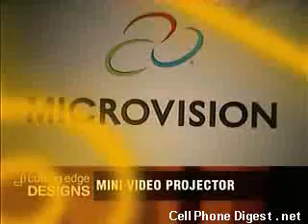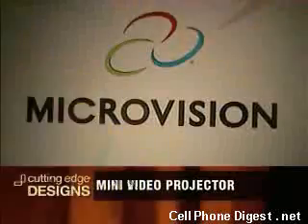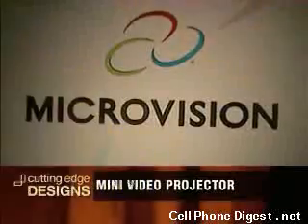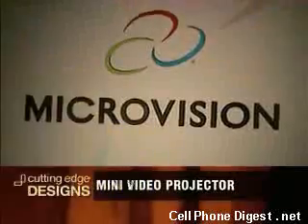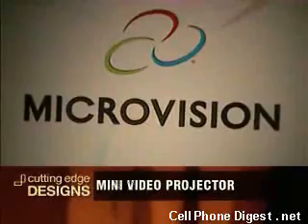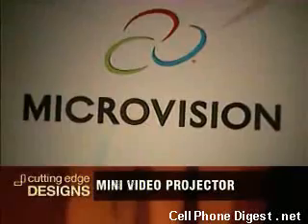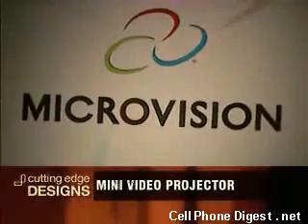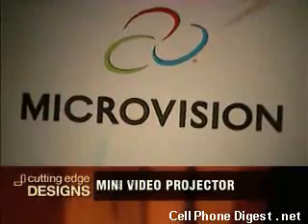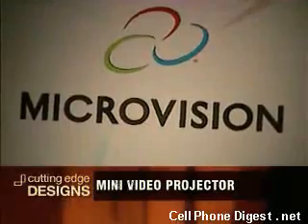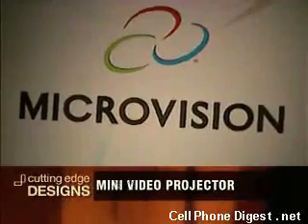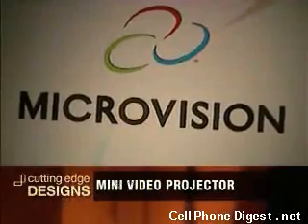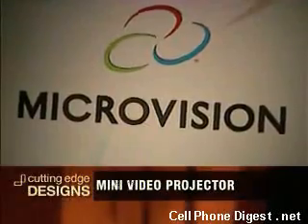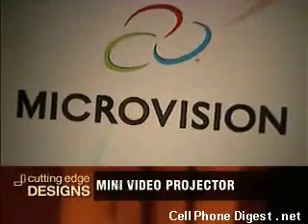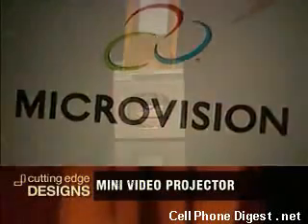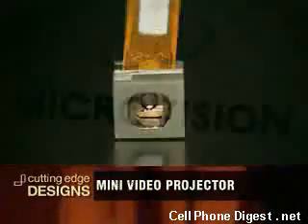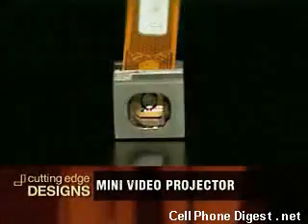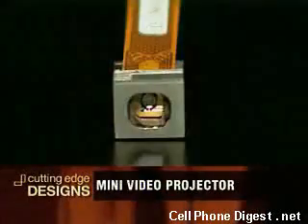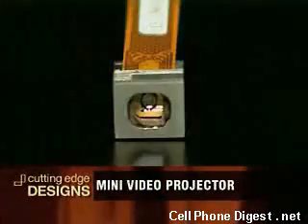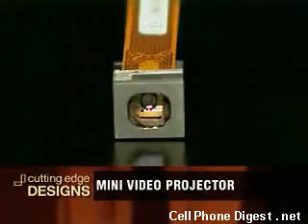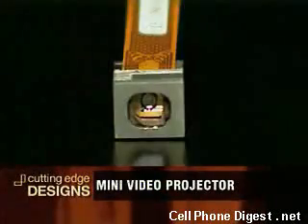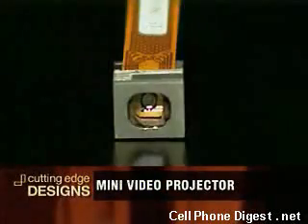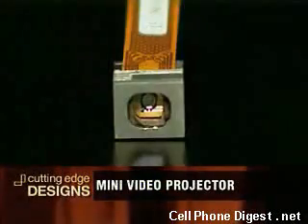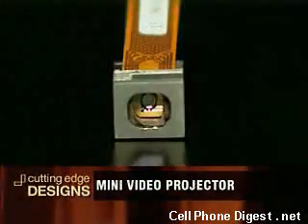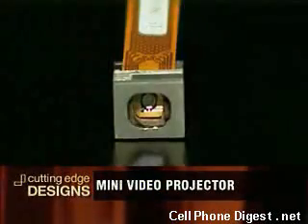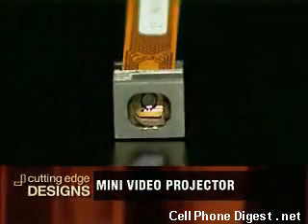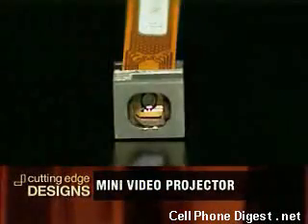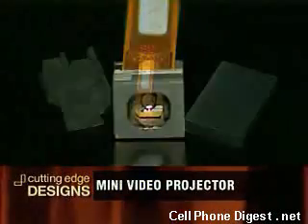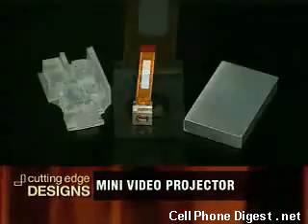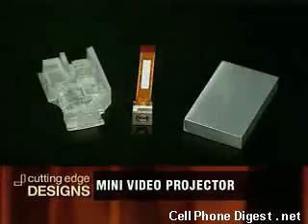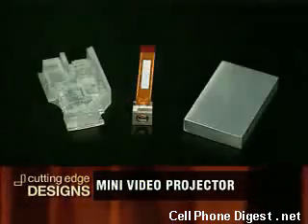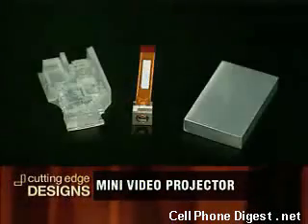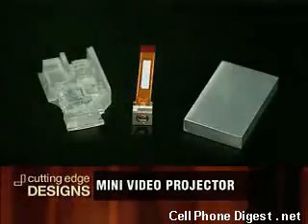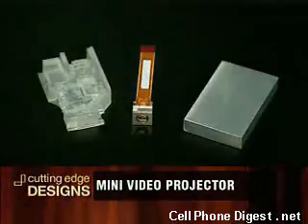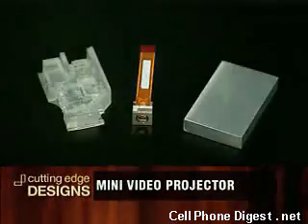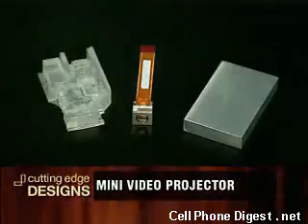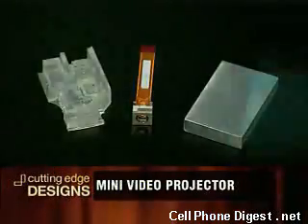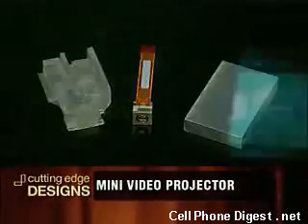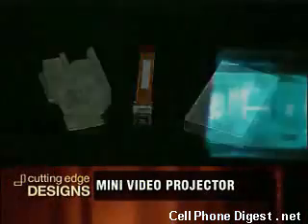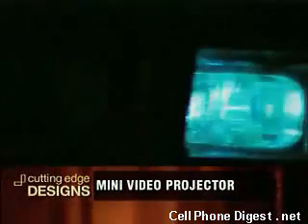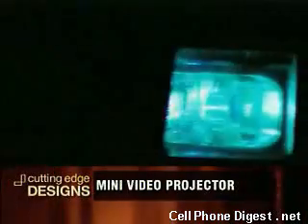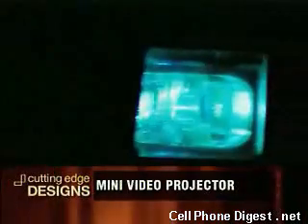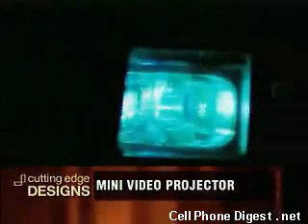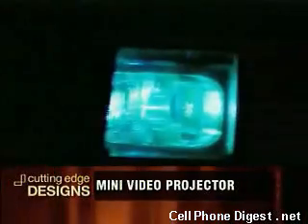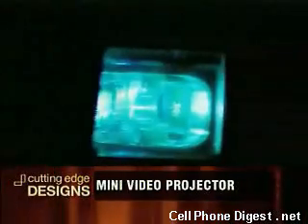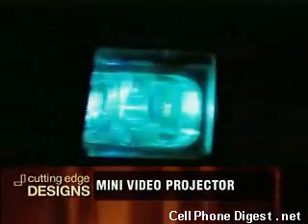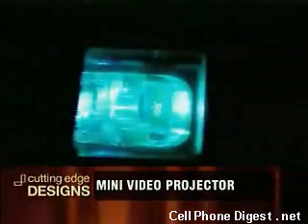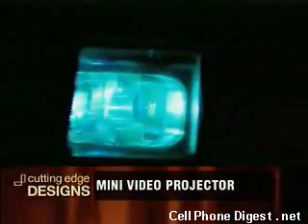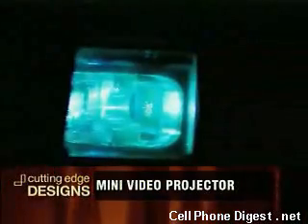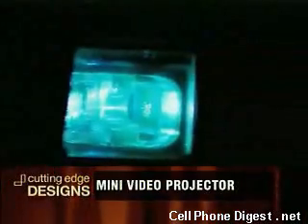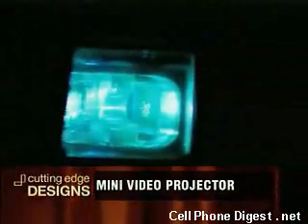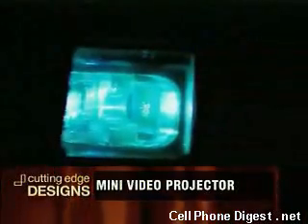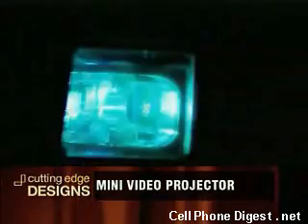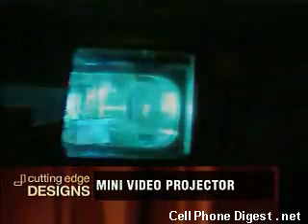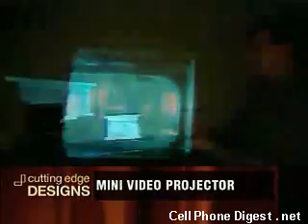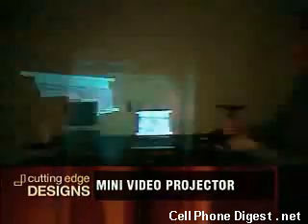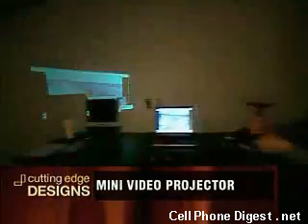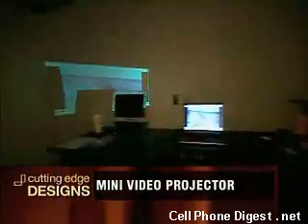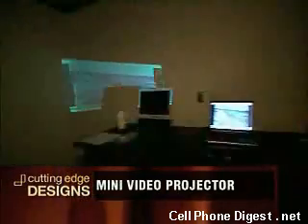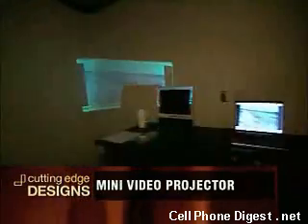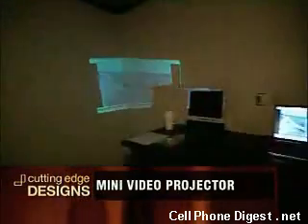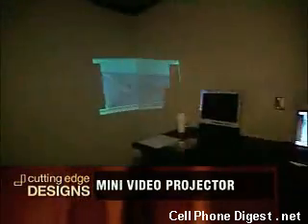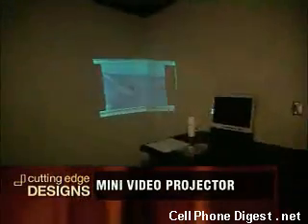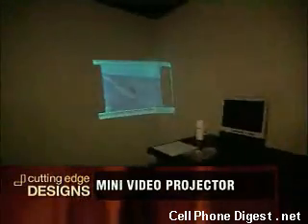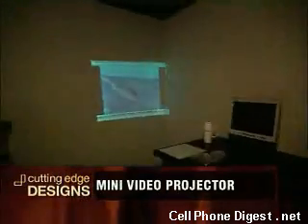Microvision introduced the prototype earlier this year, but consumers will have to wait until 2008 to get this full screen experience.